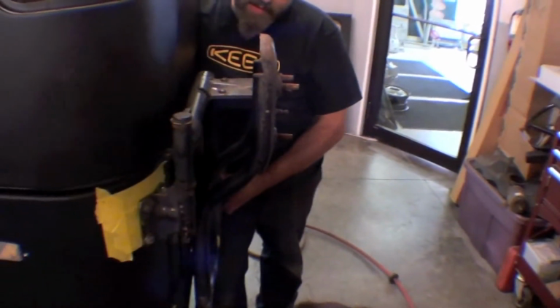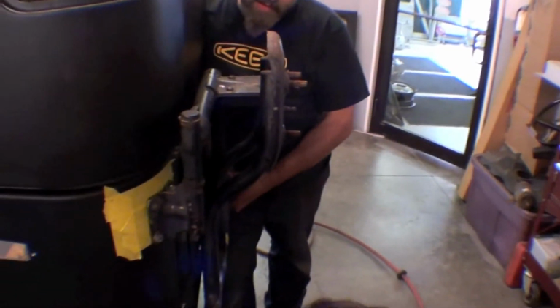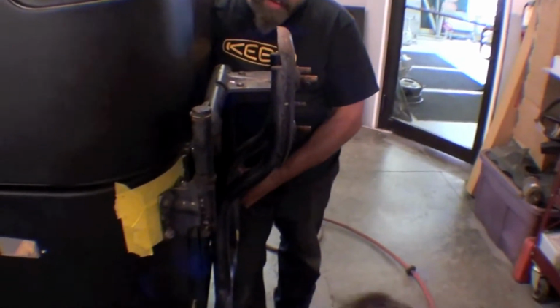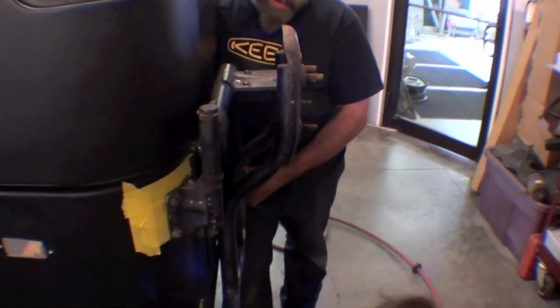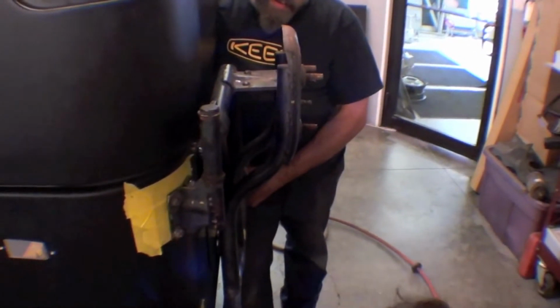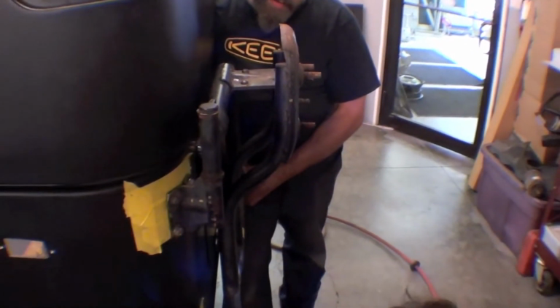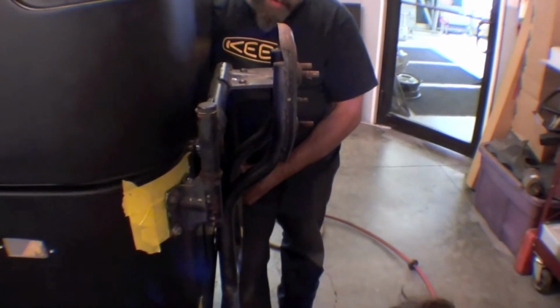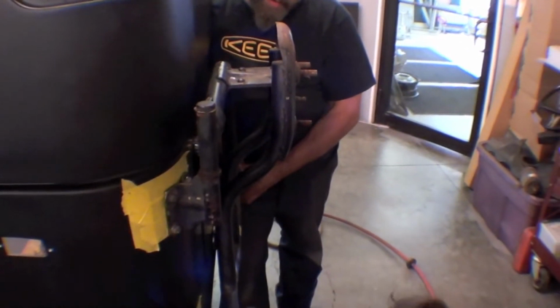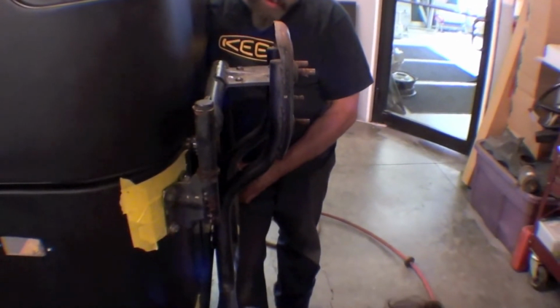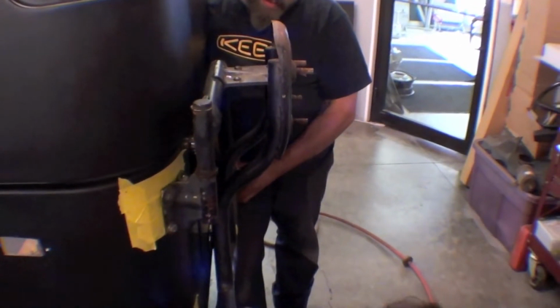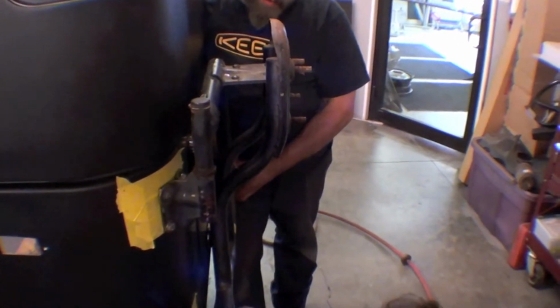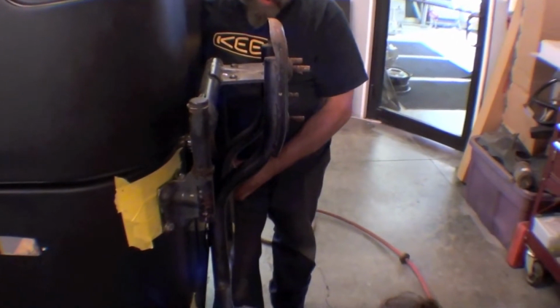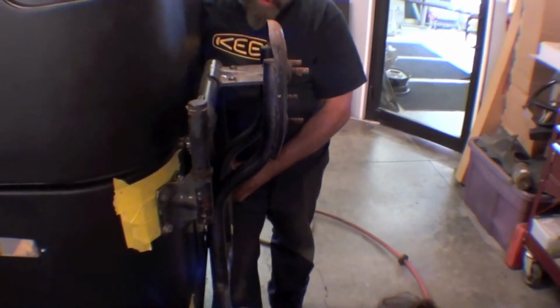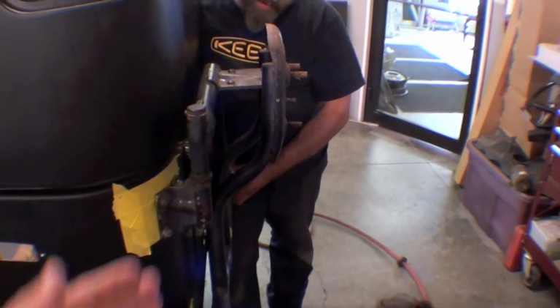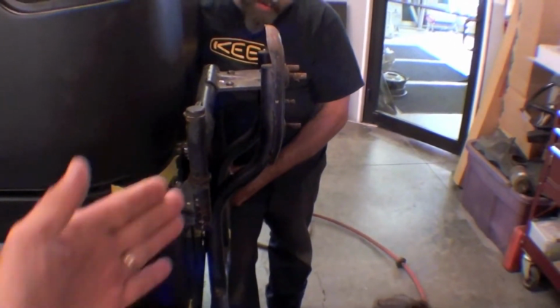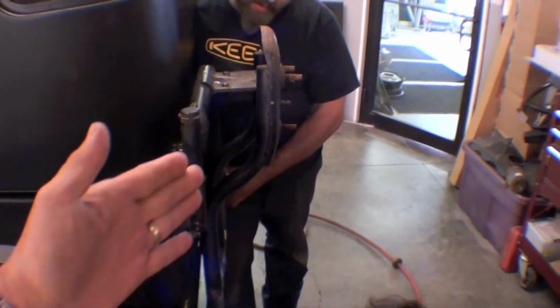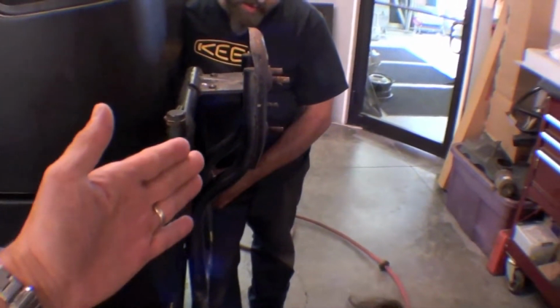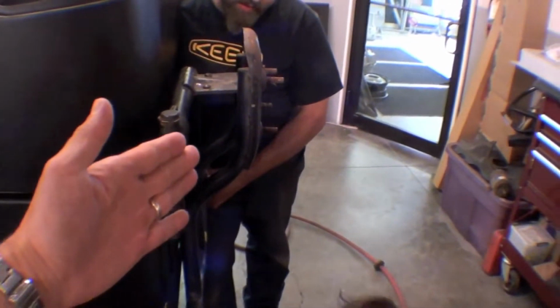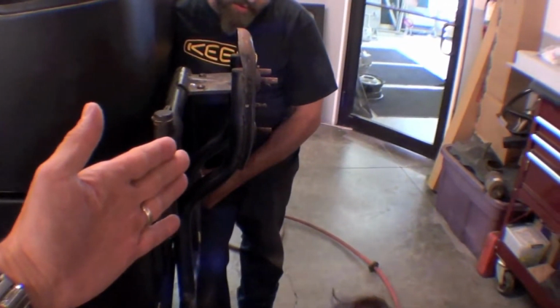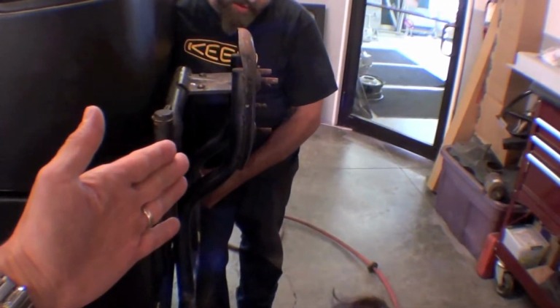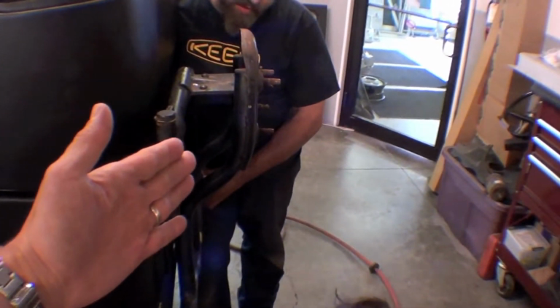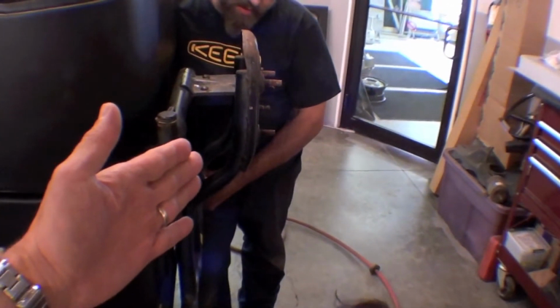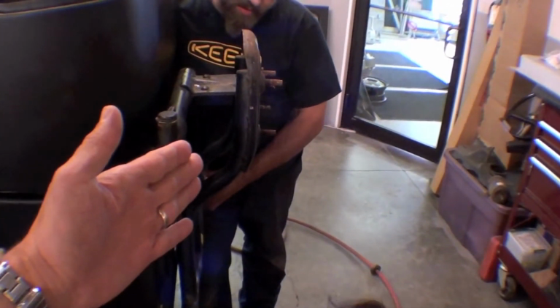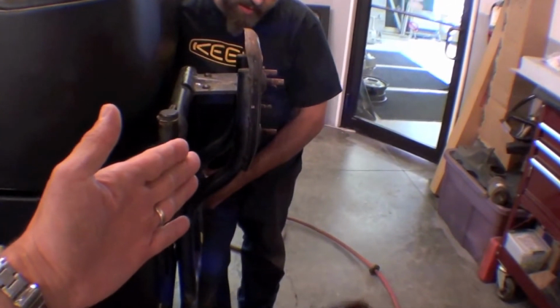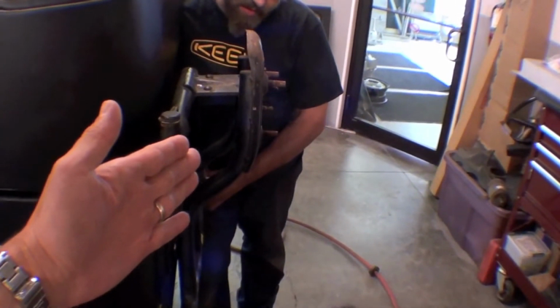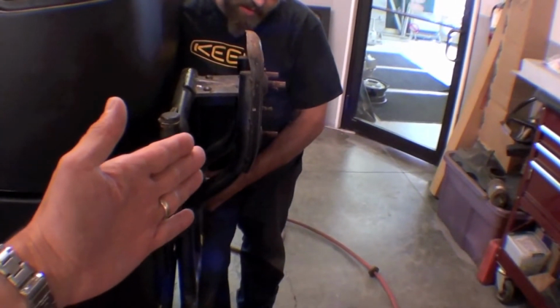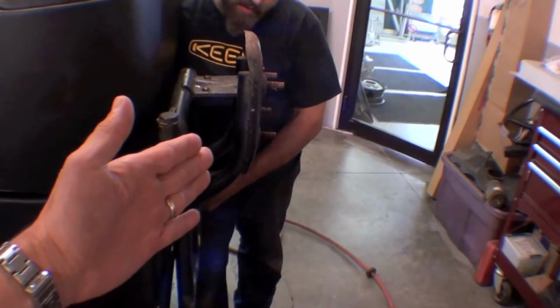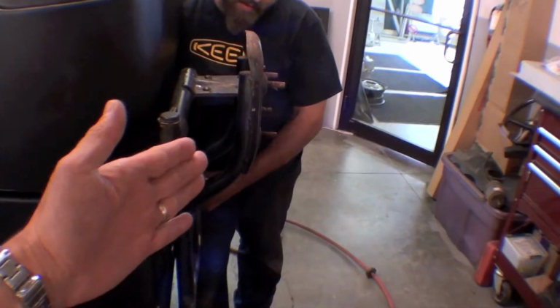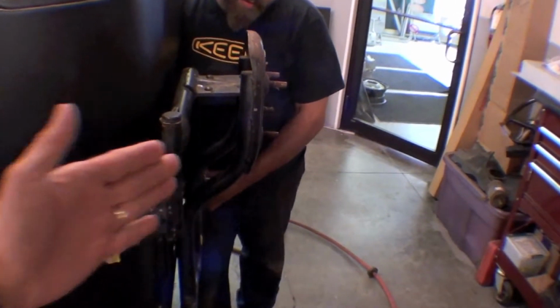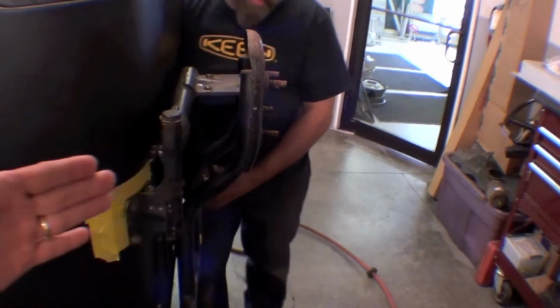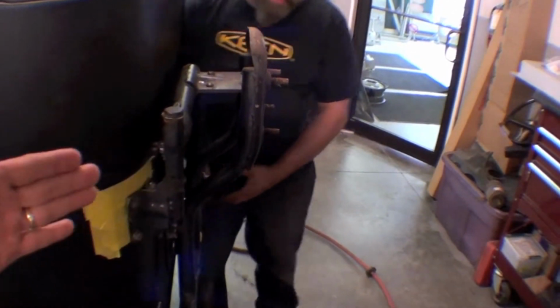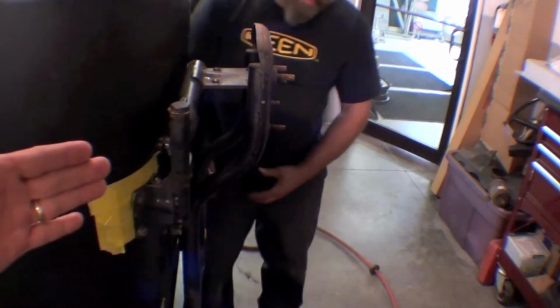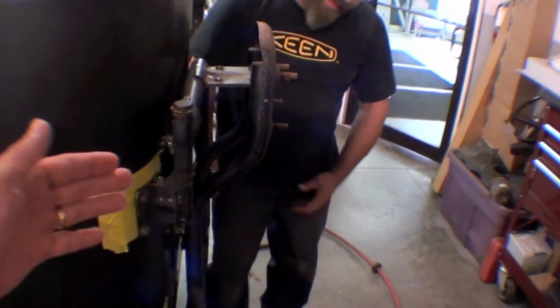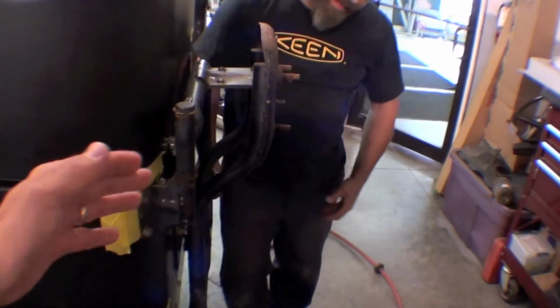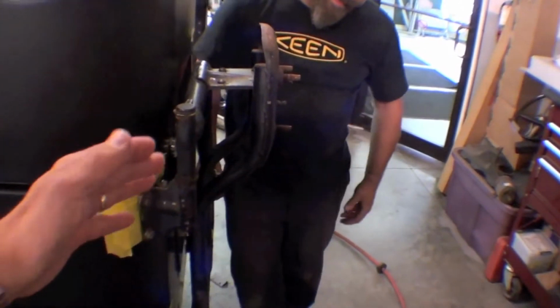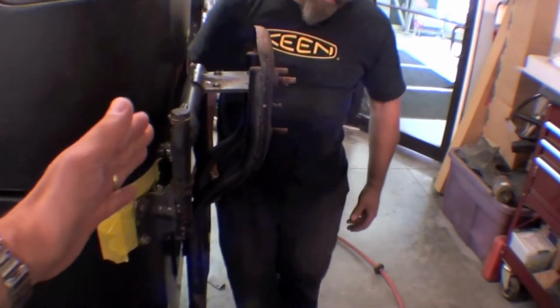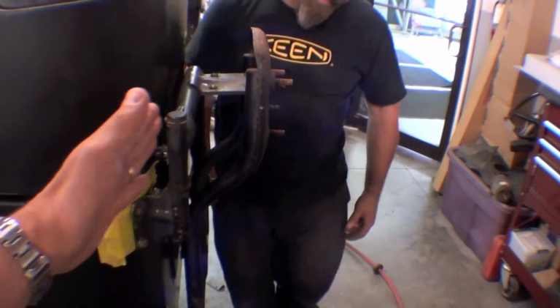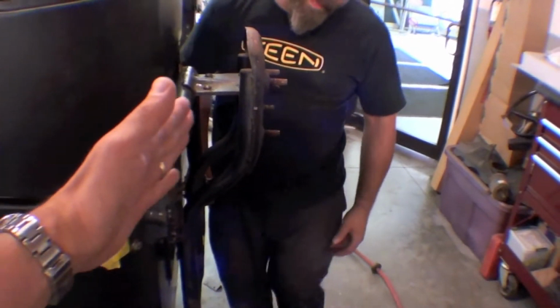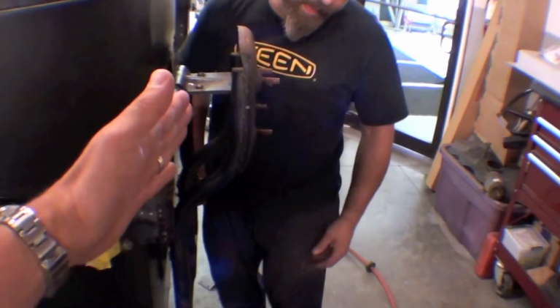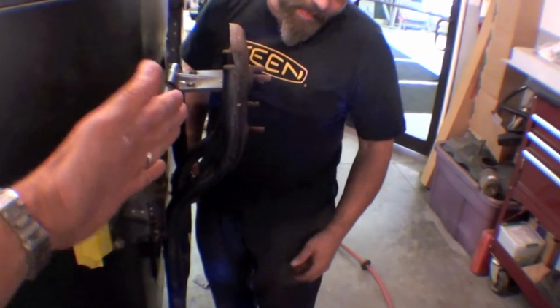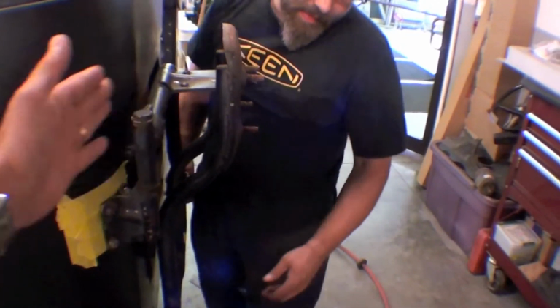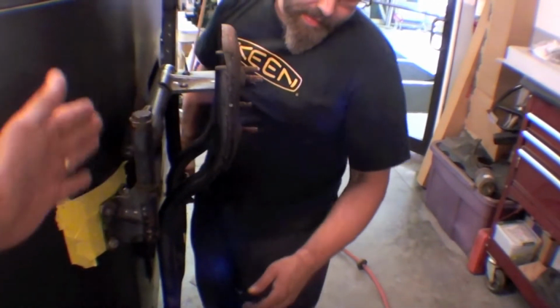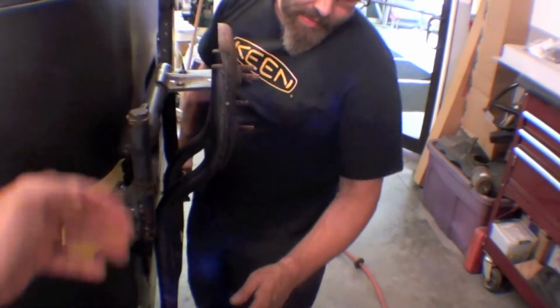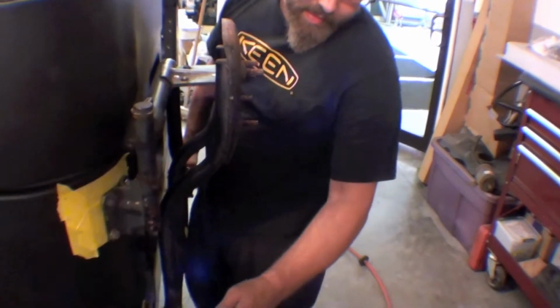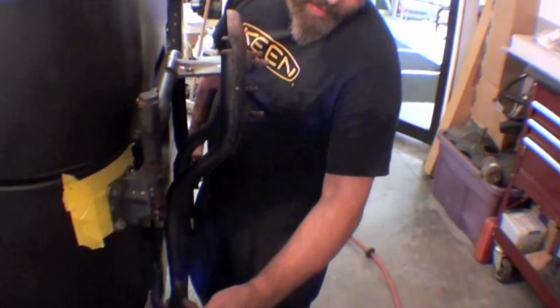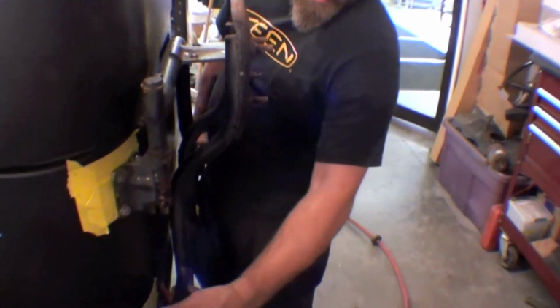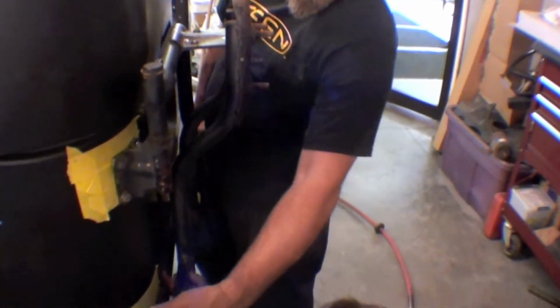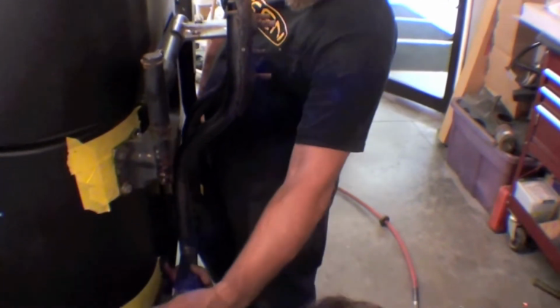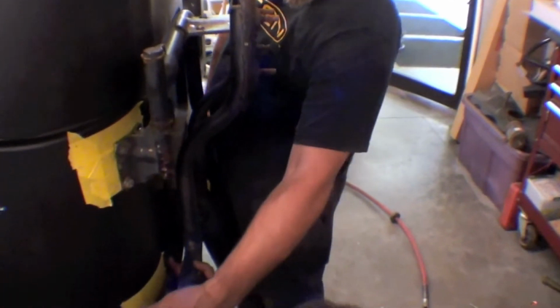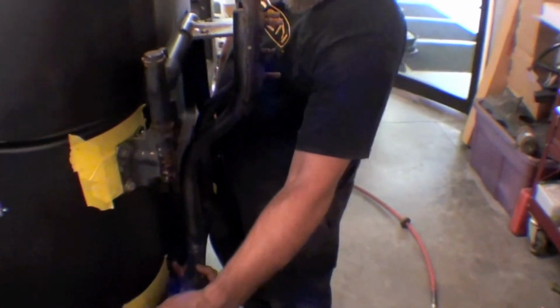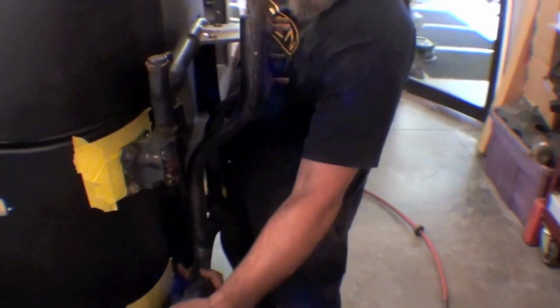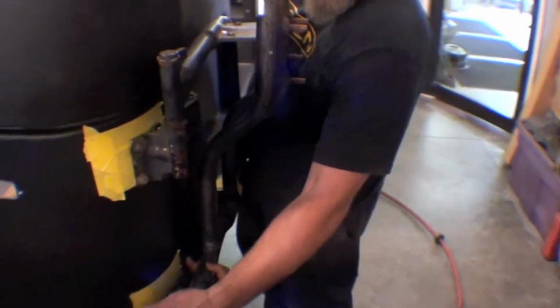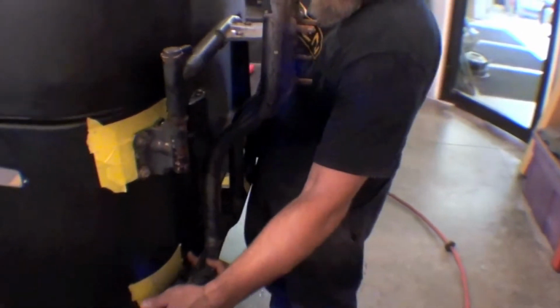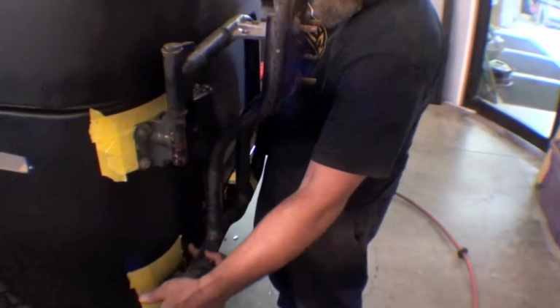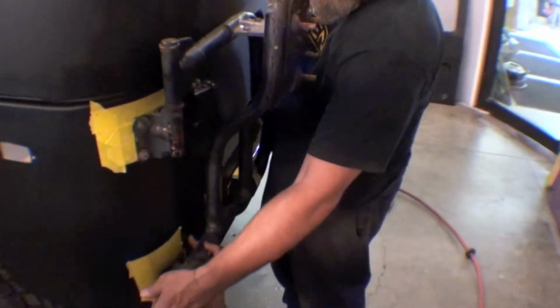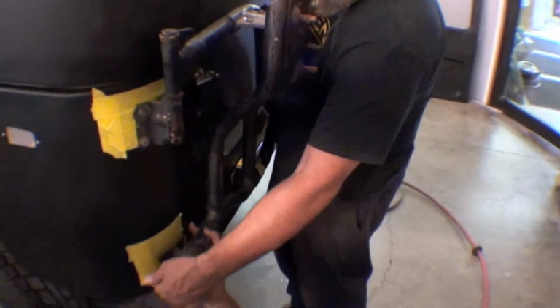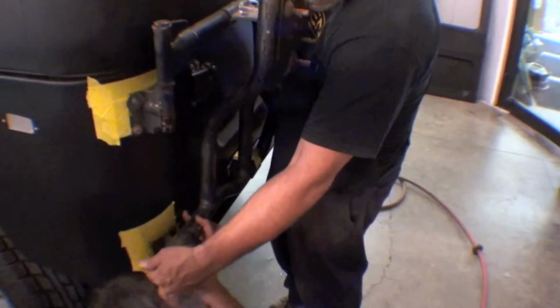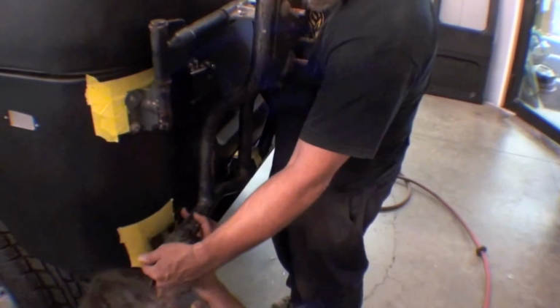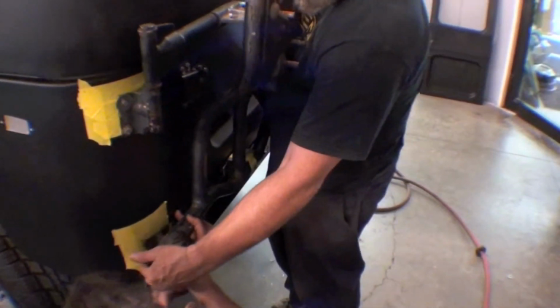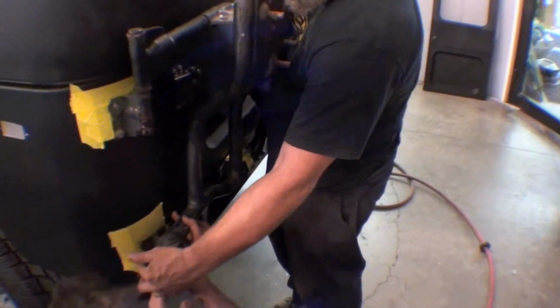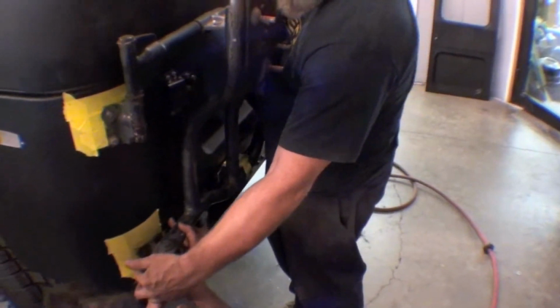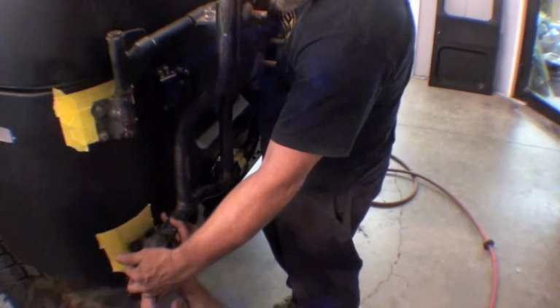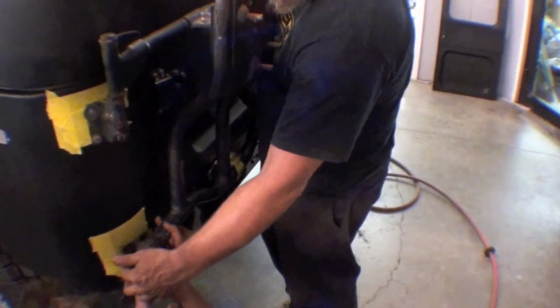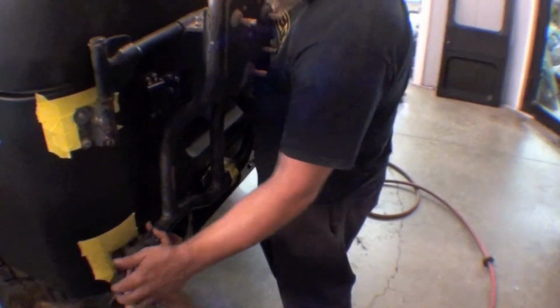Often times you'll see these where they're just not mounted right — they're swung too far, they're not parallel, and then they bind, things of that nature.